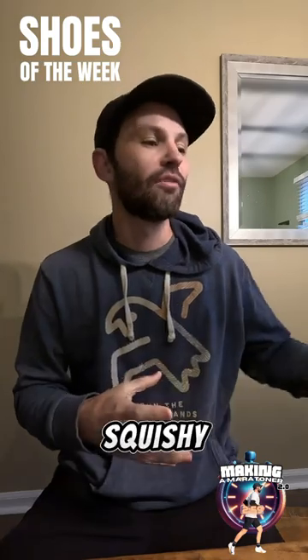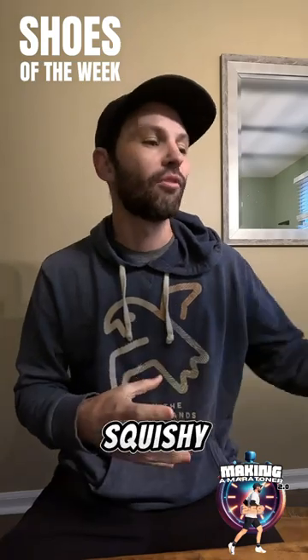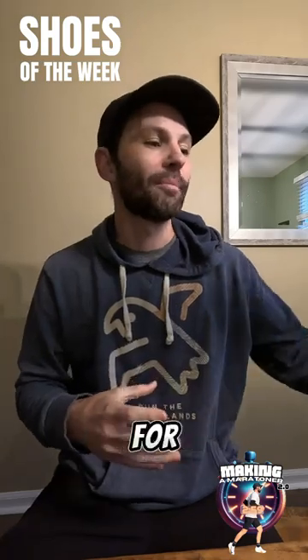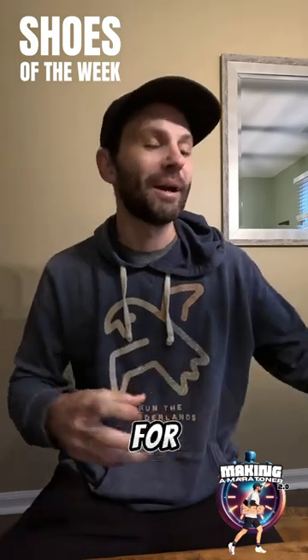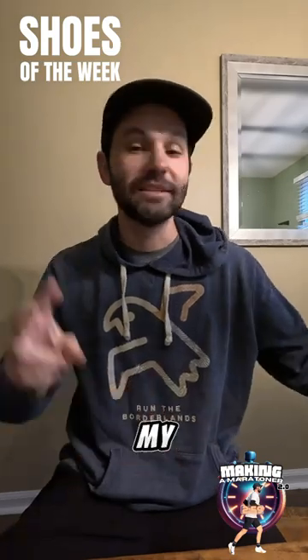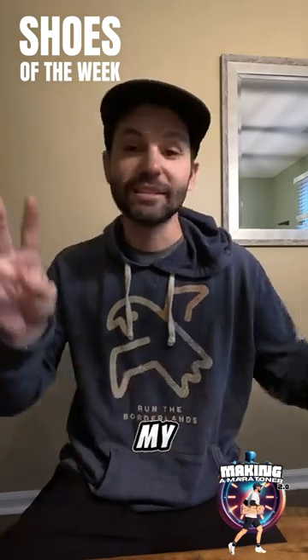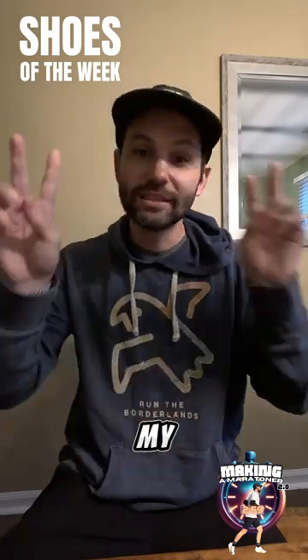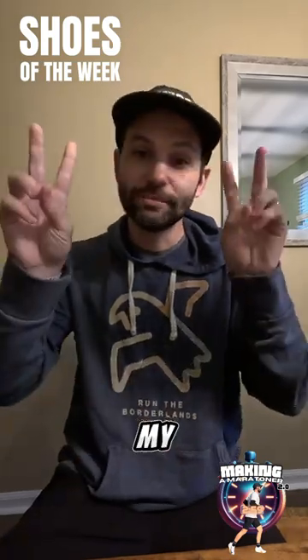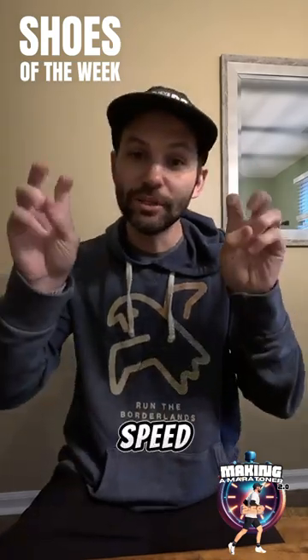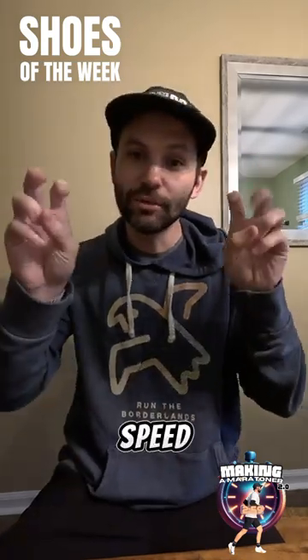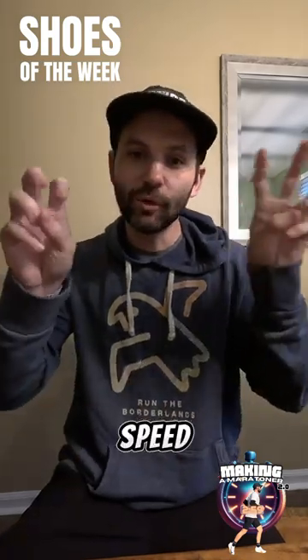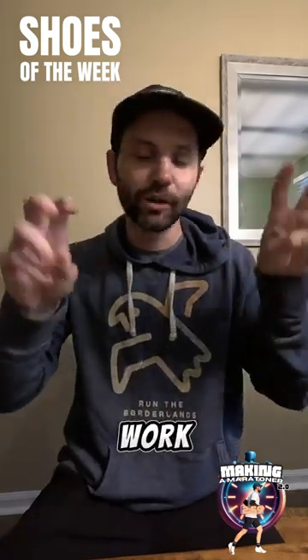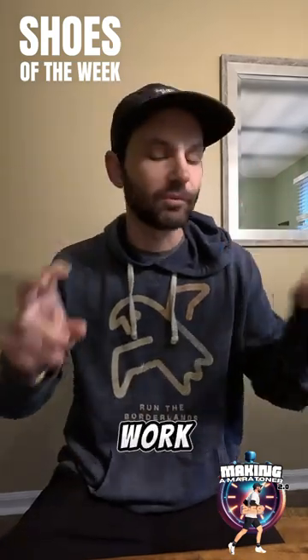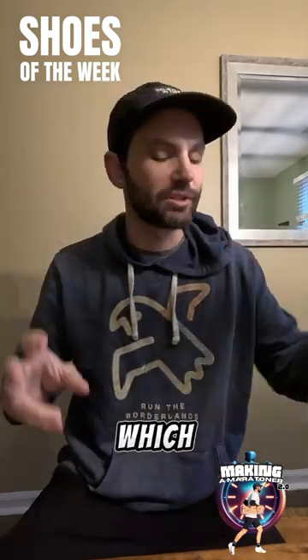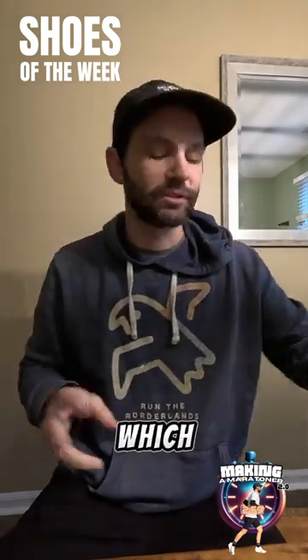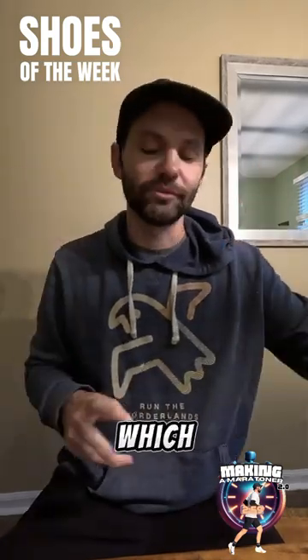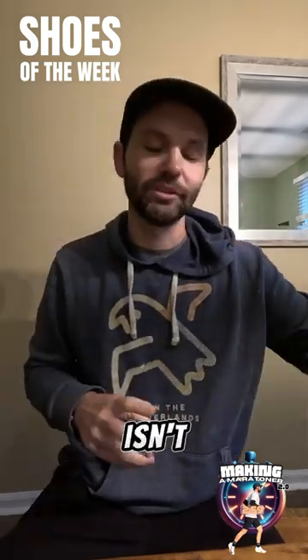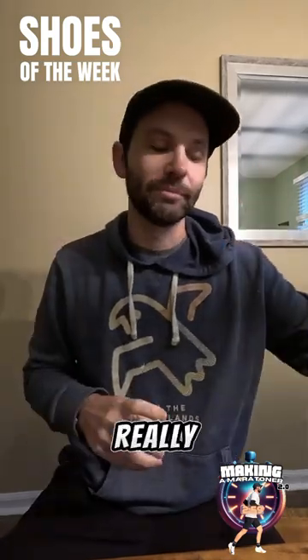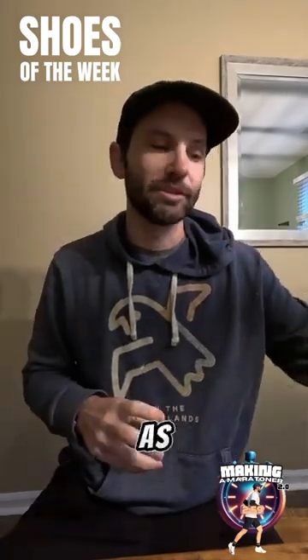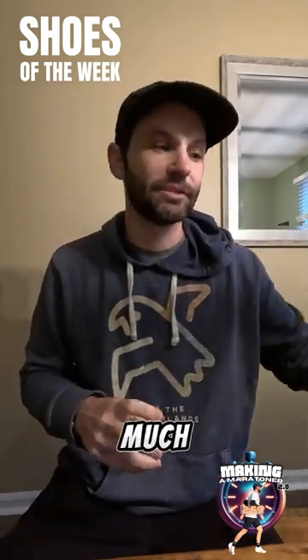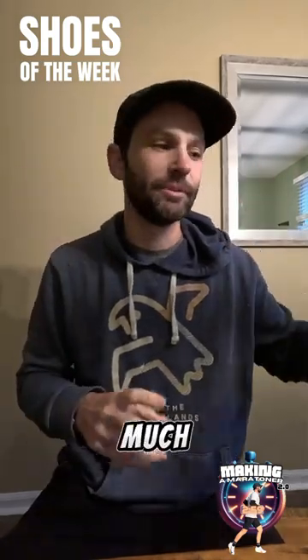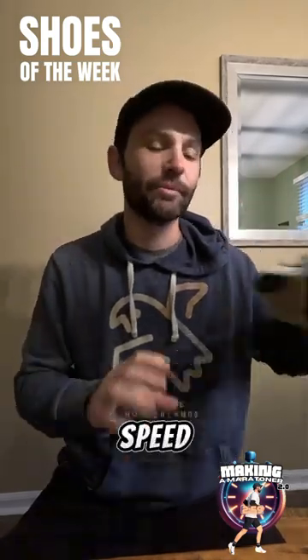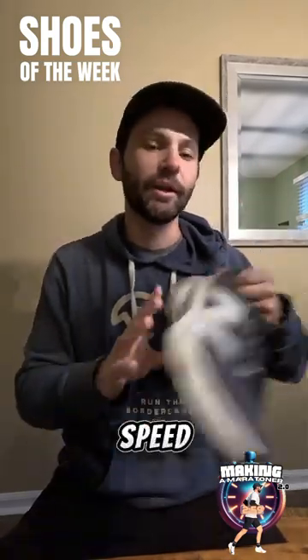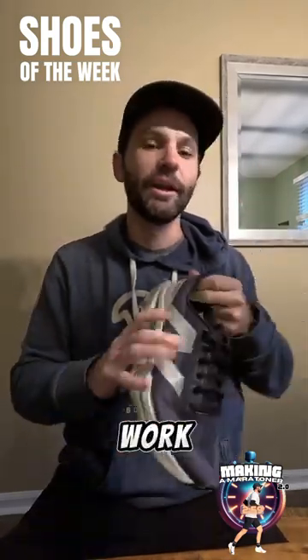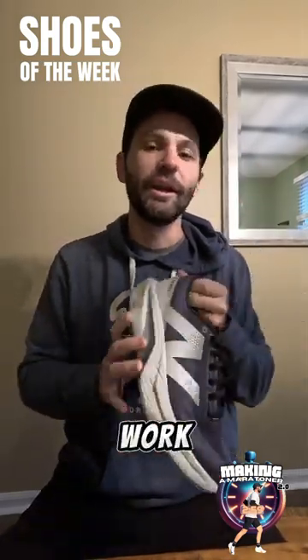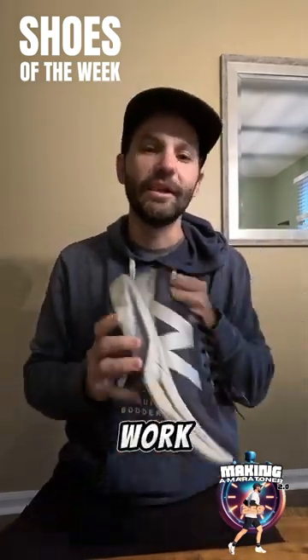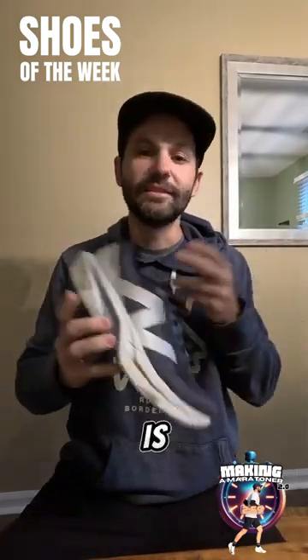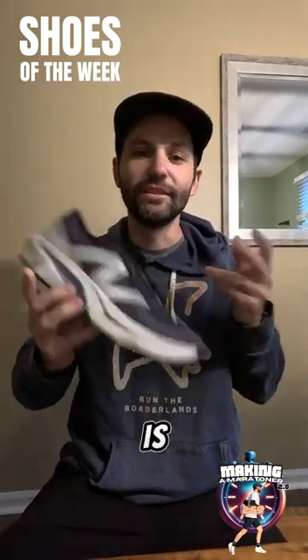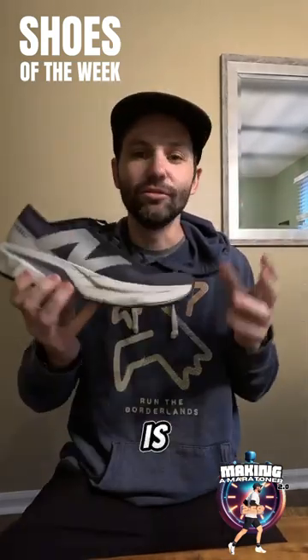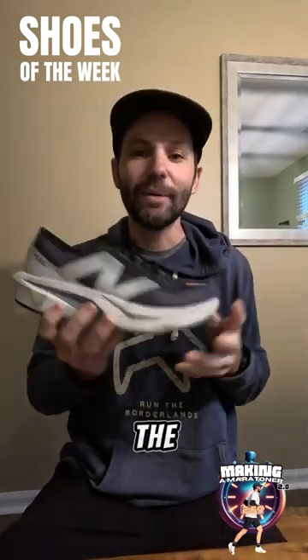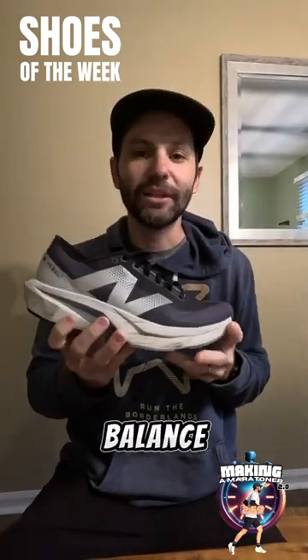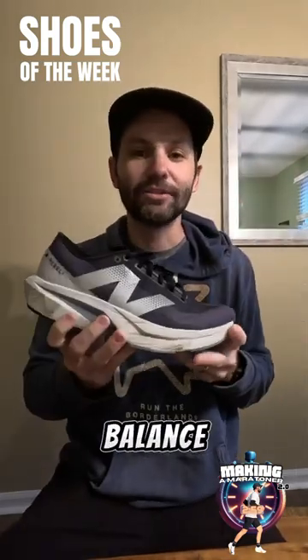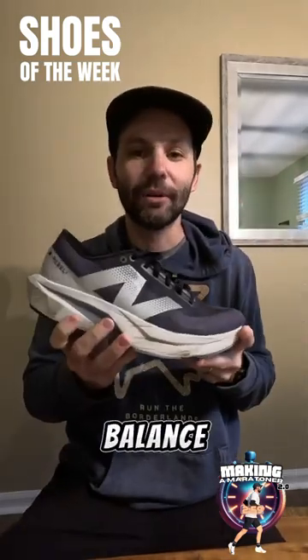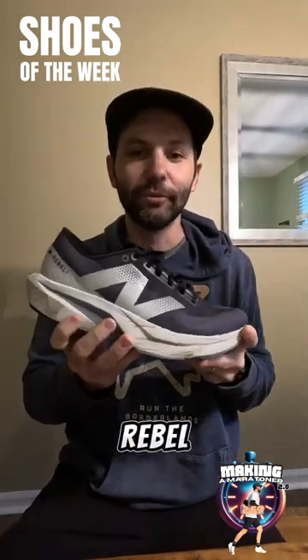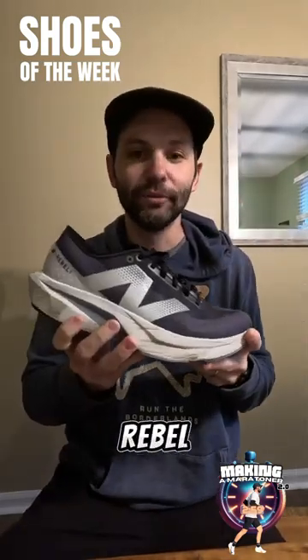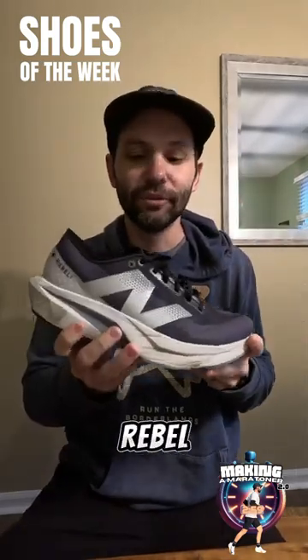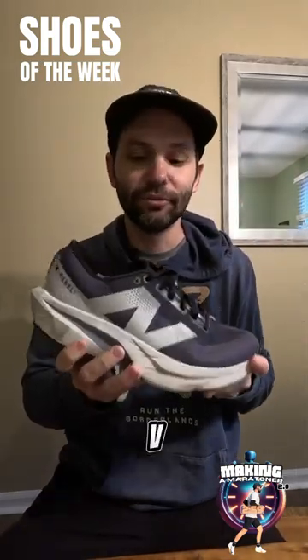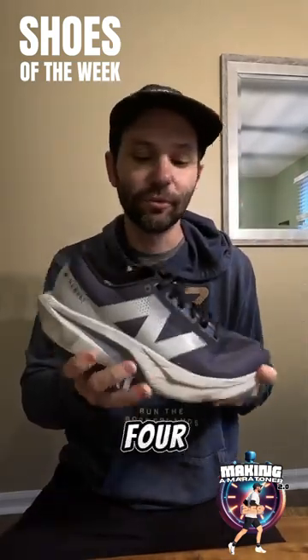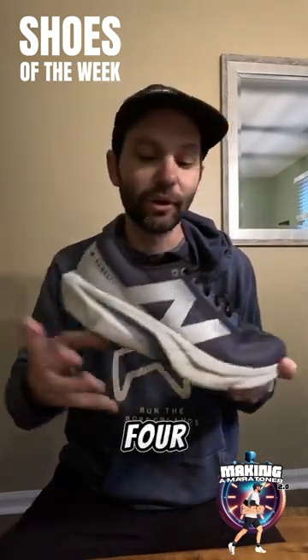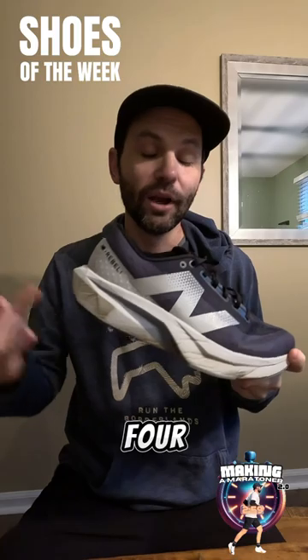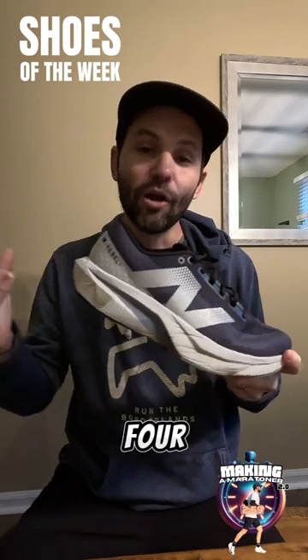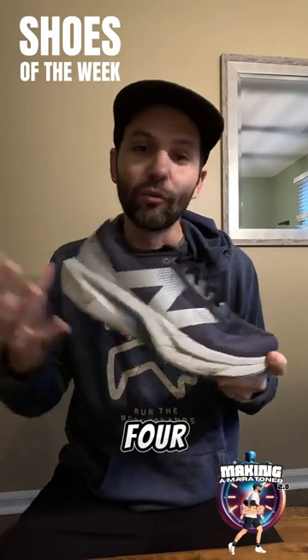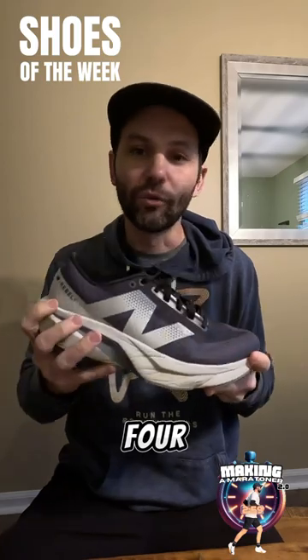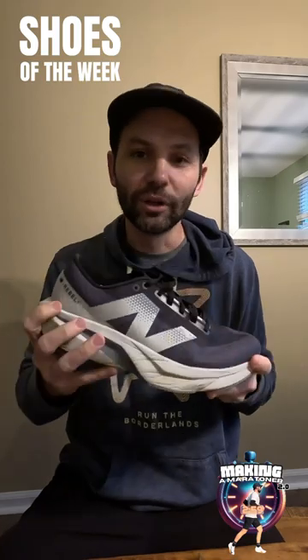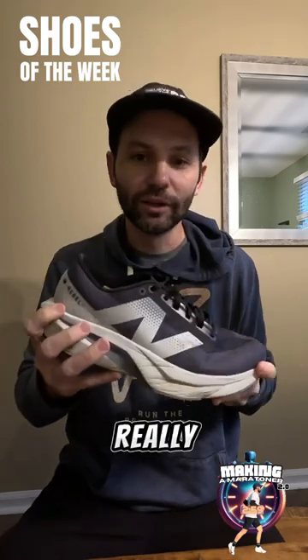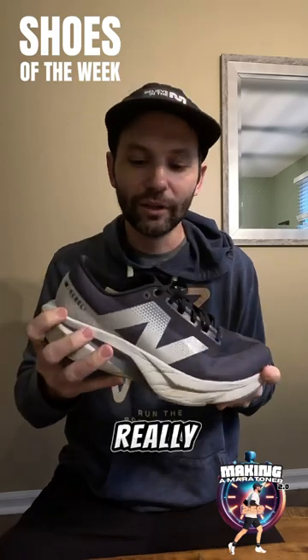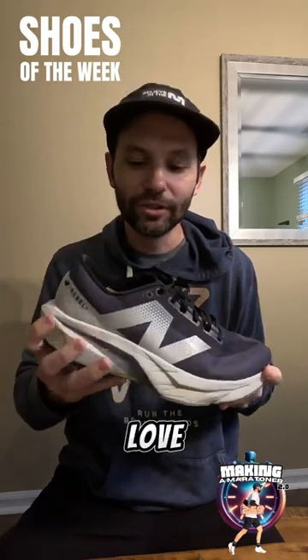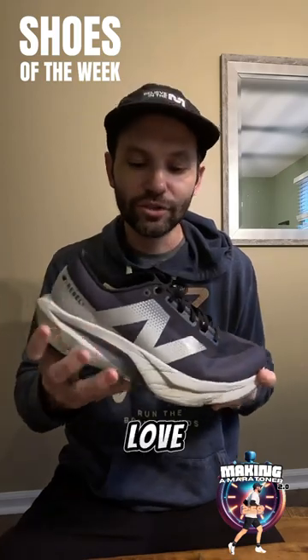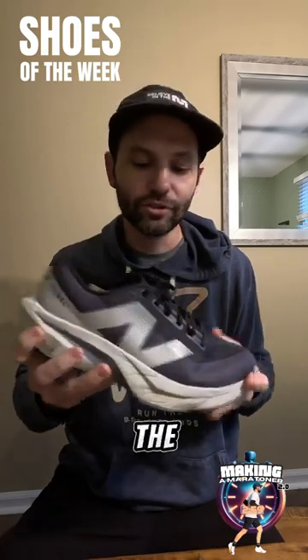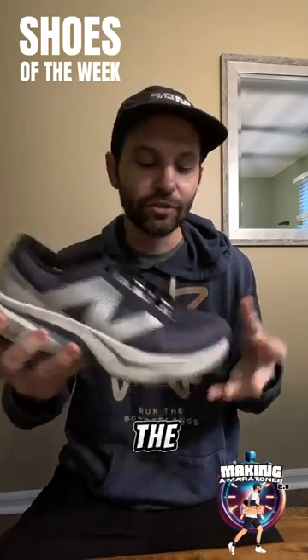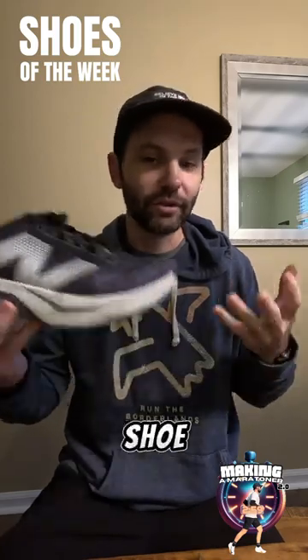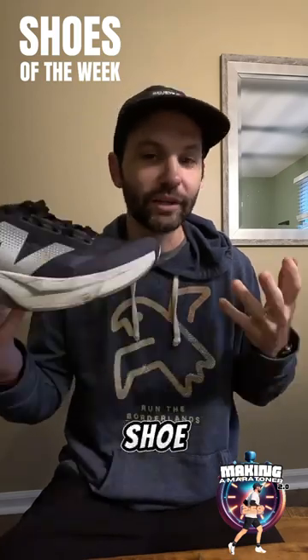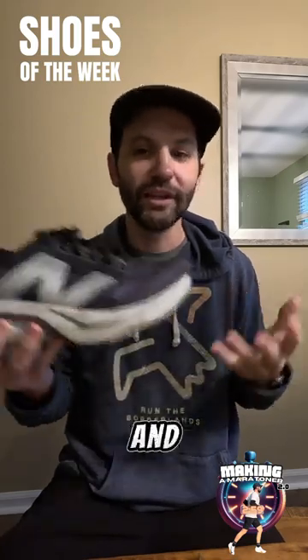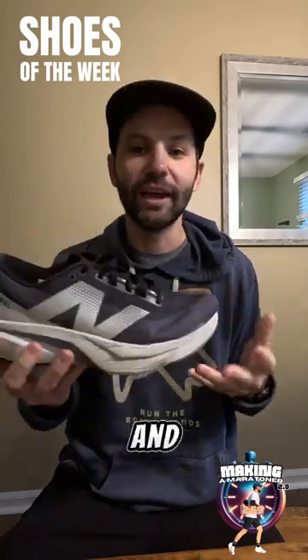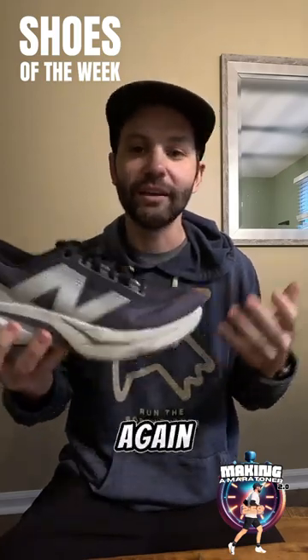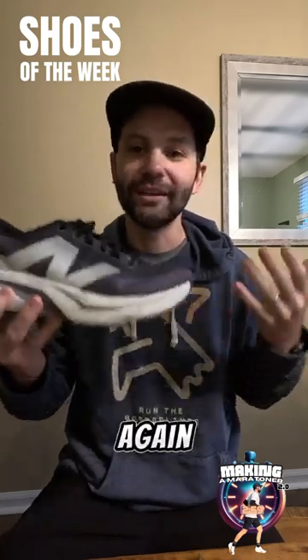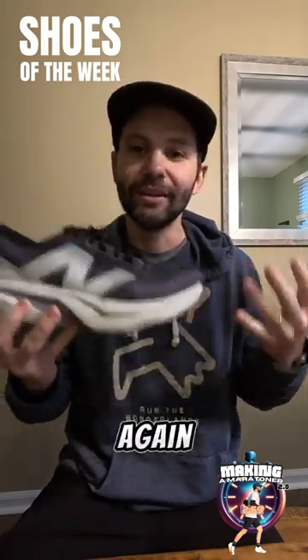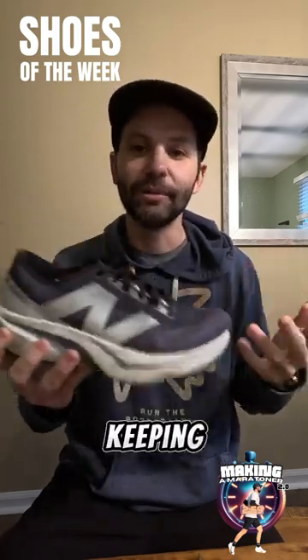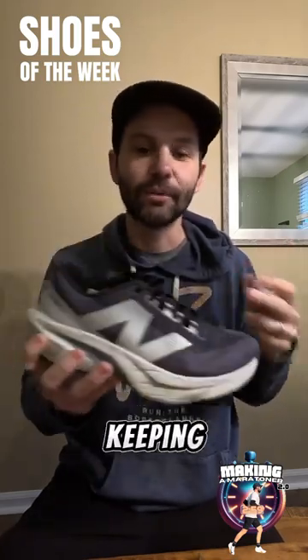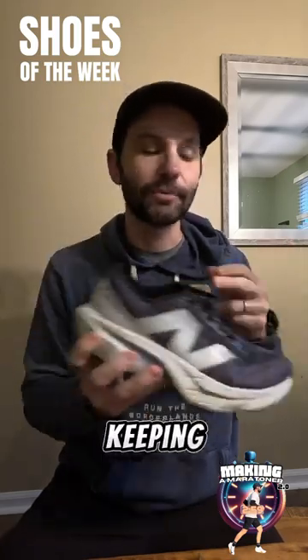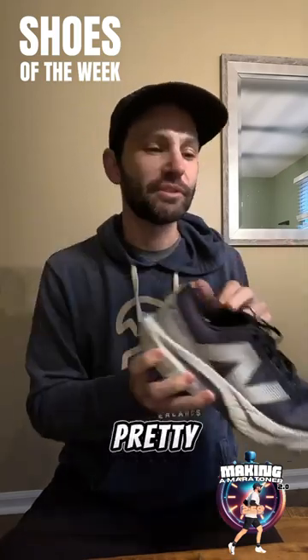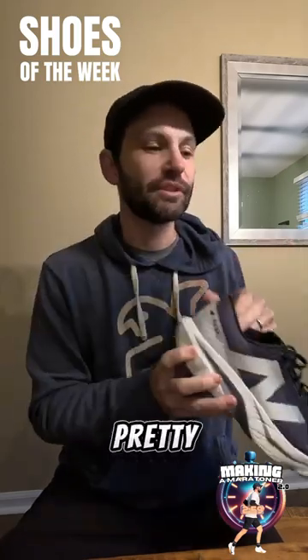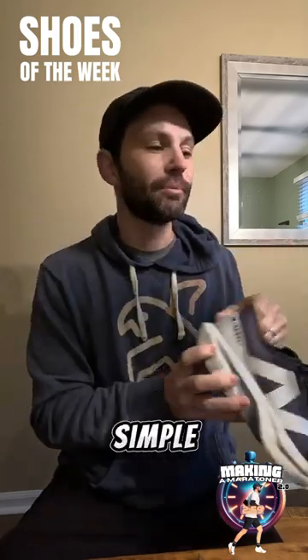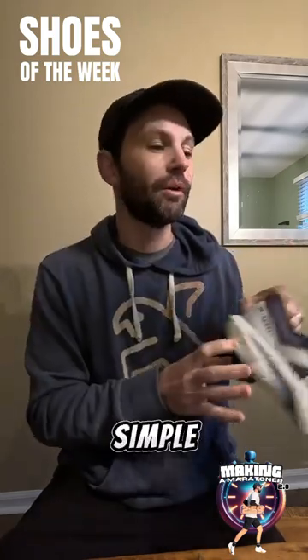For my speed work, which isn't really too much speed work, it's the New Balance Rebel V4. Really love this shoe and, again, keeping it pretty simple.